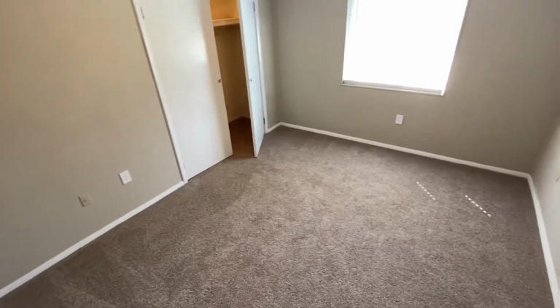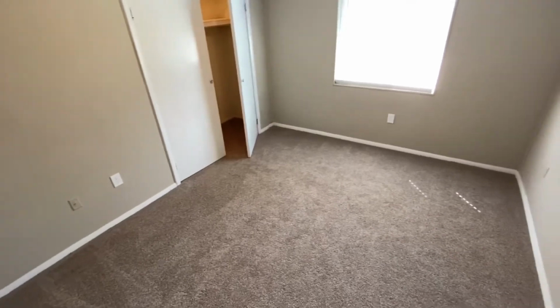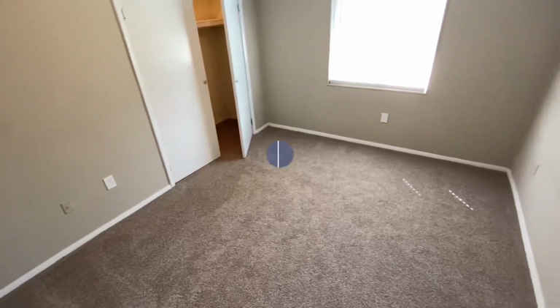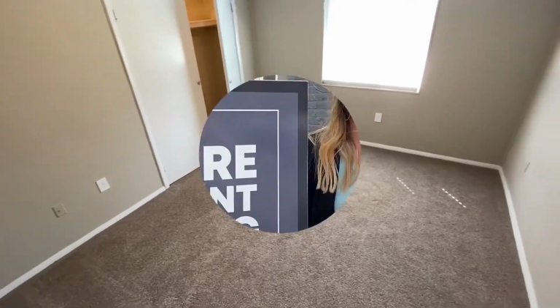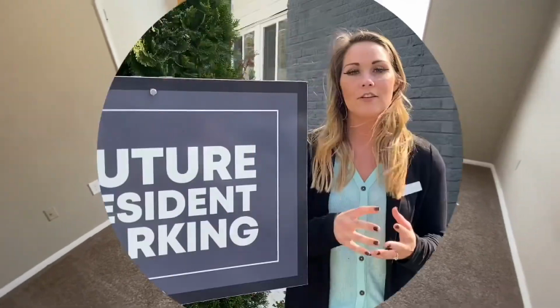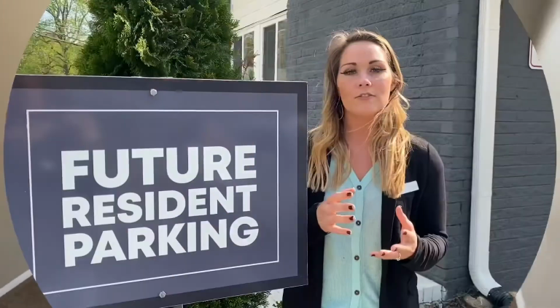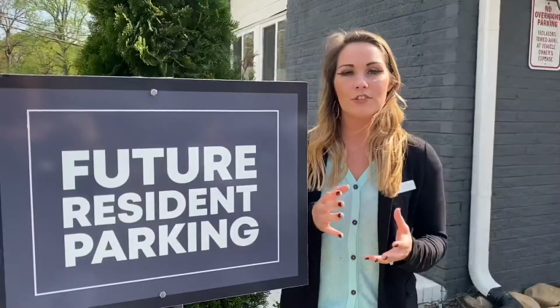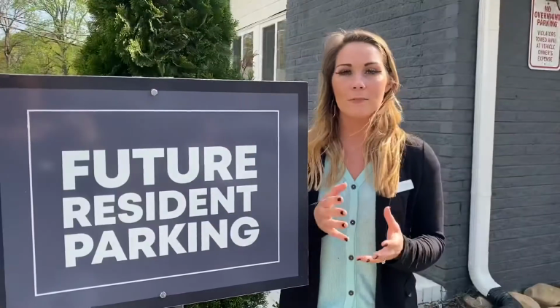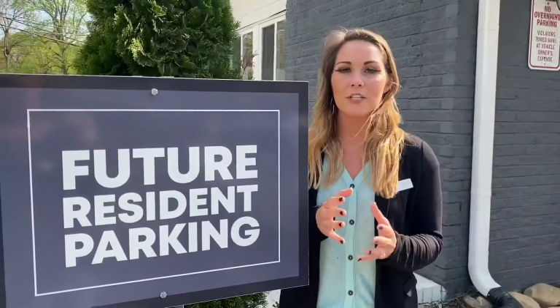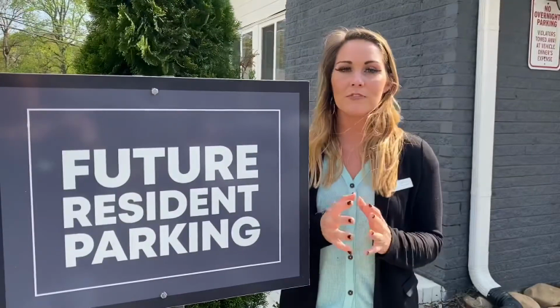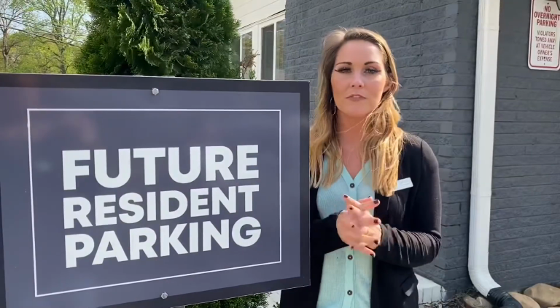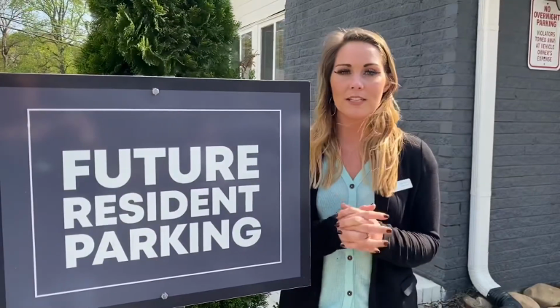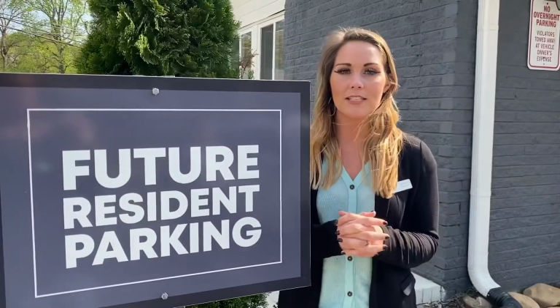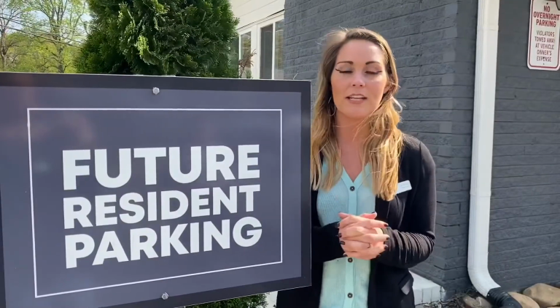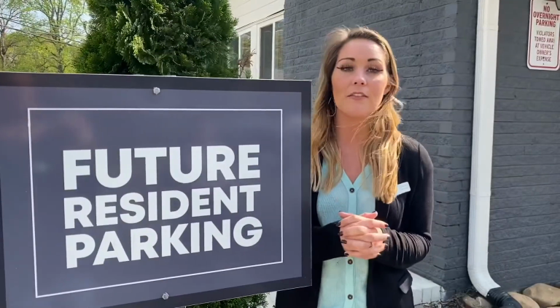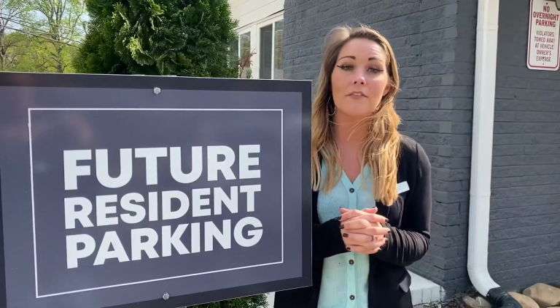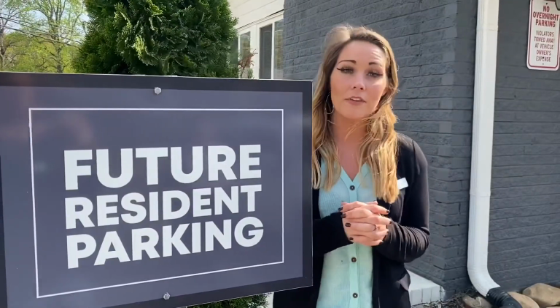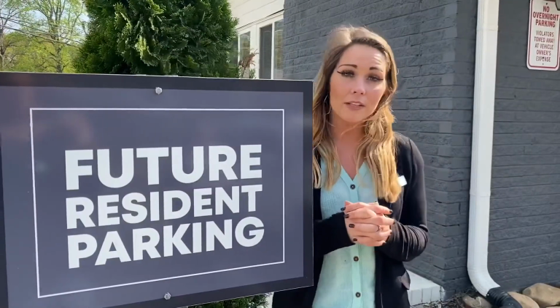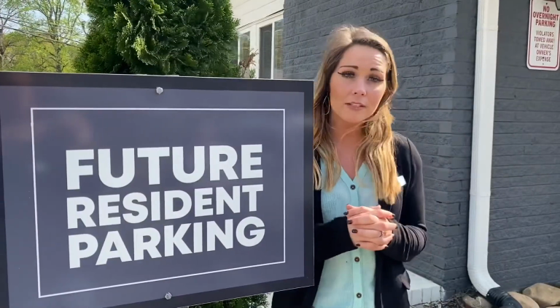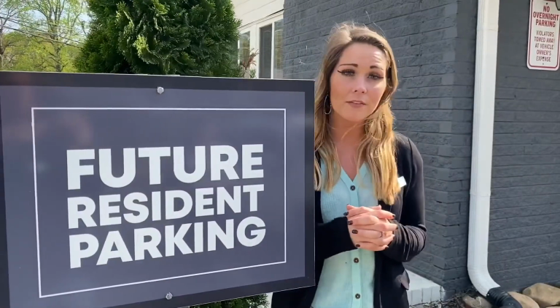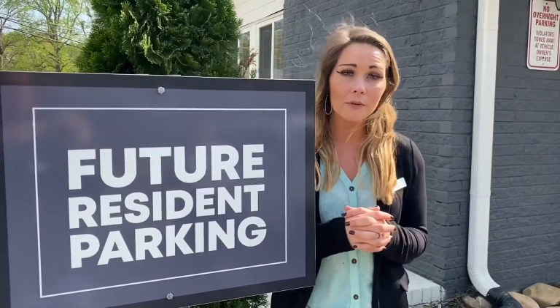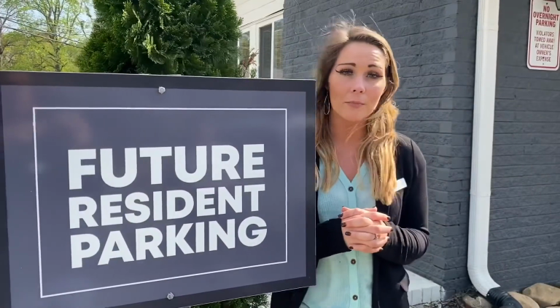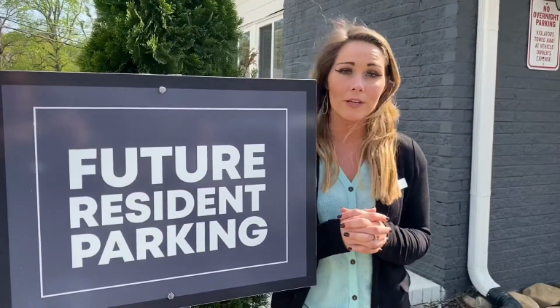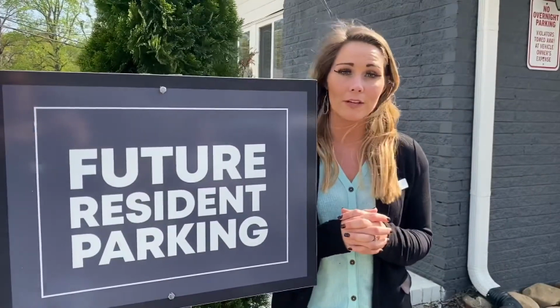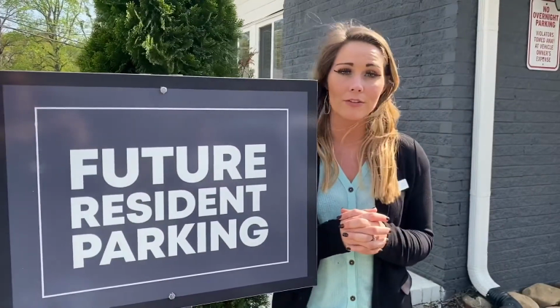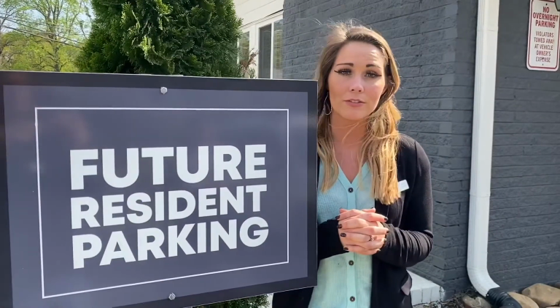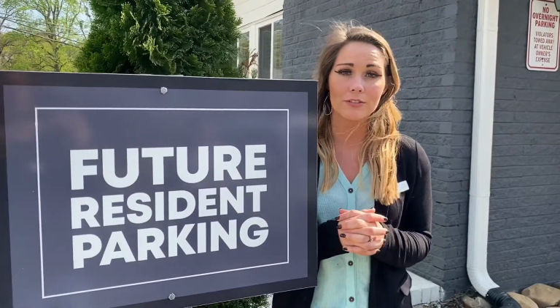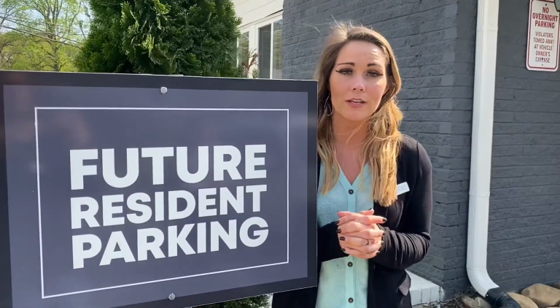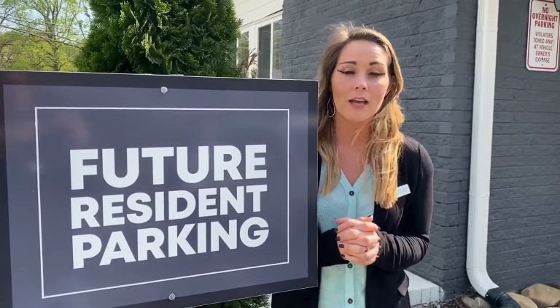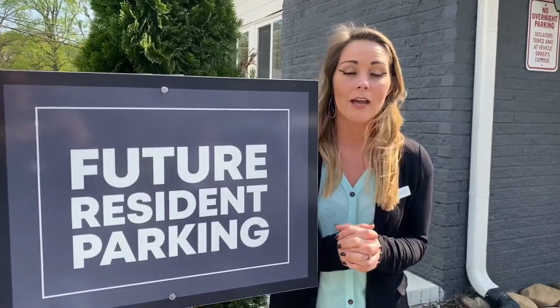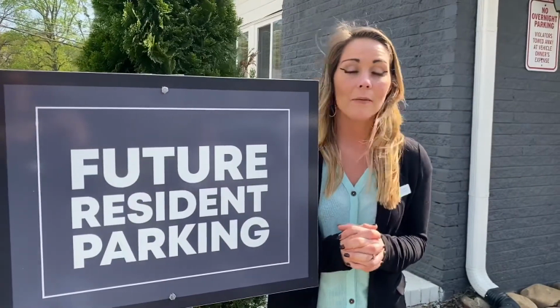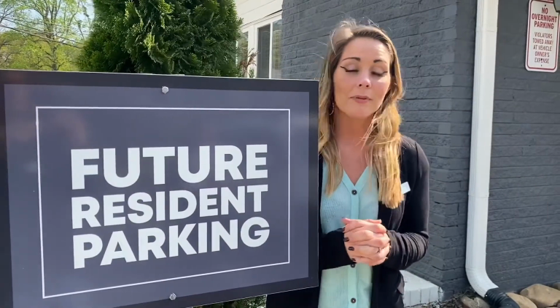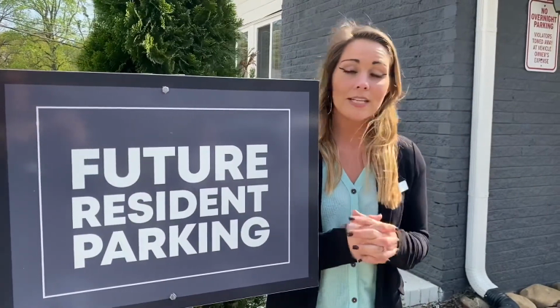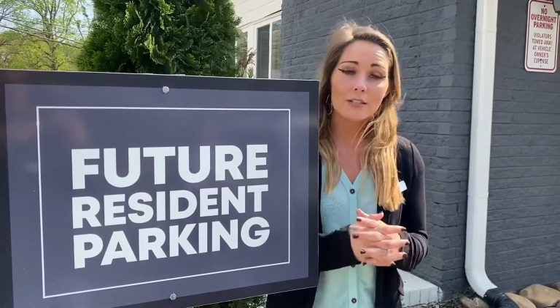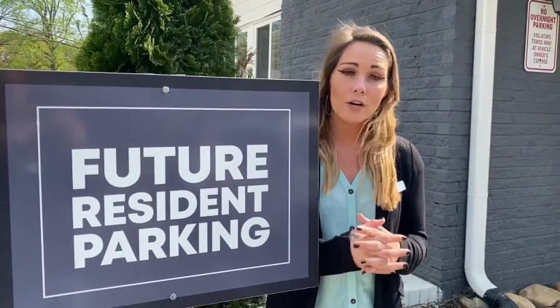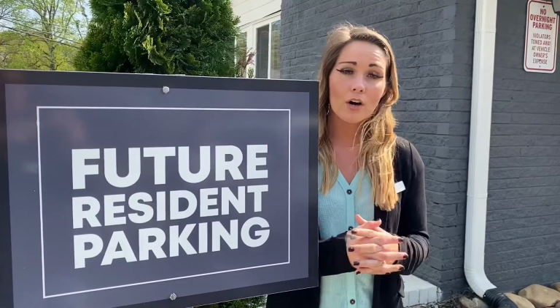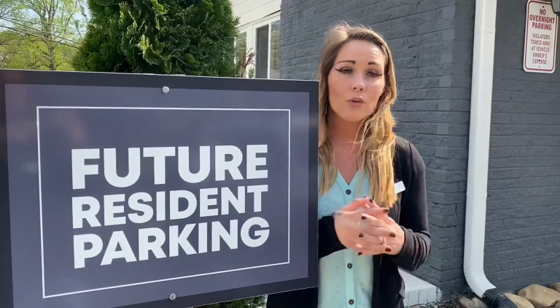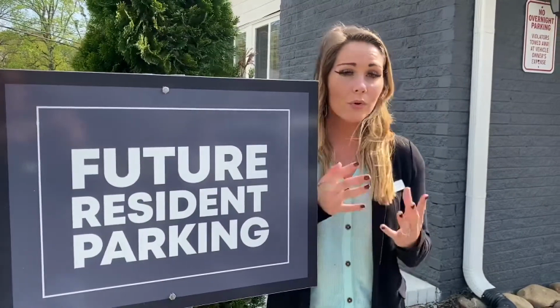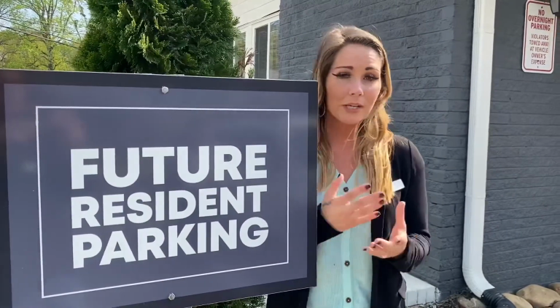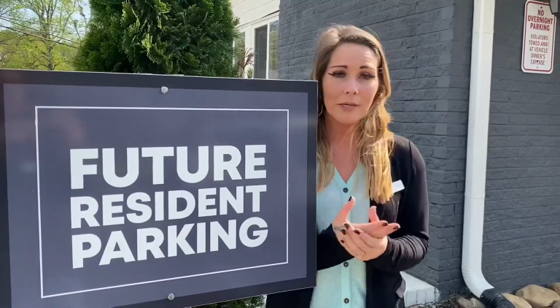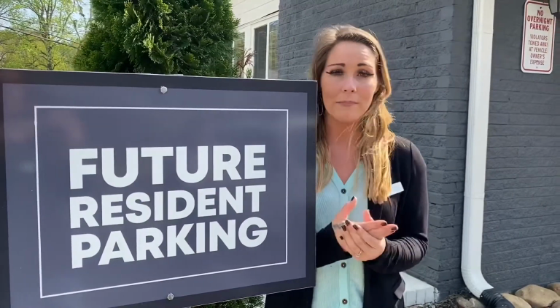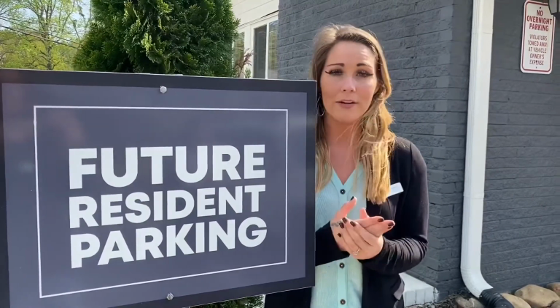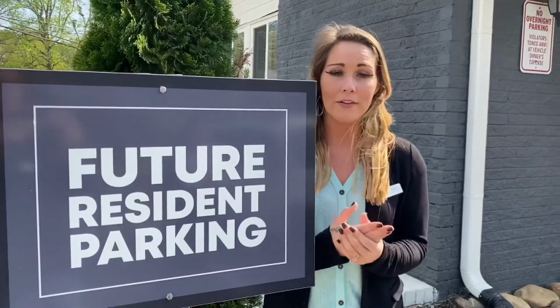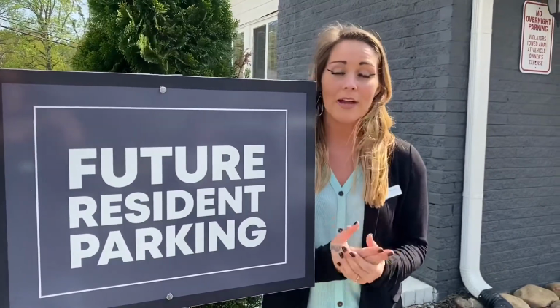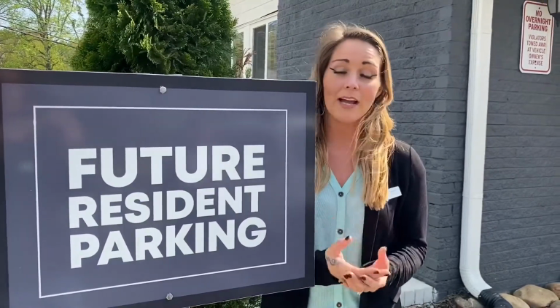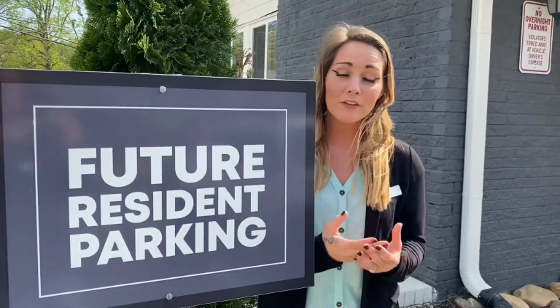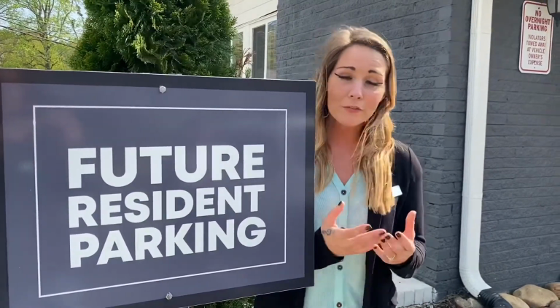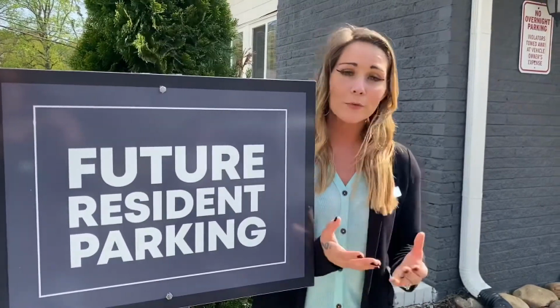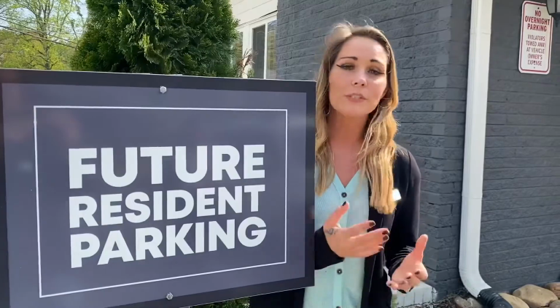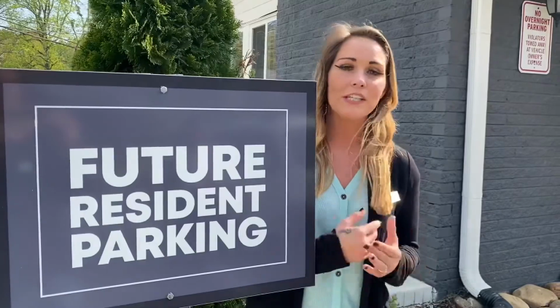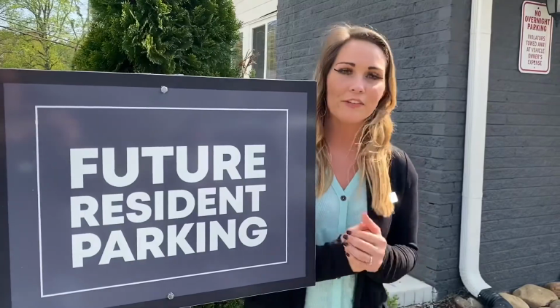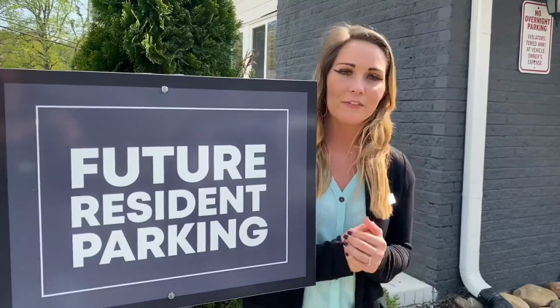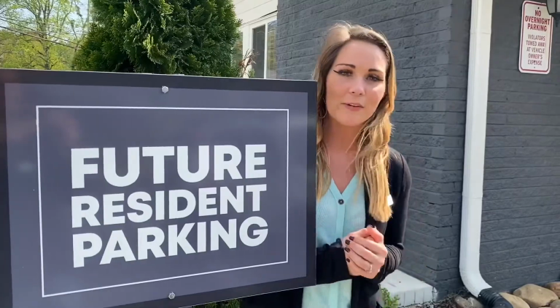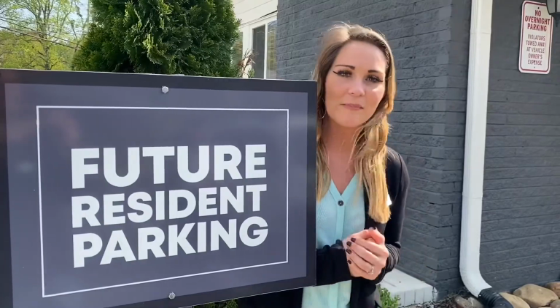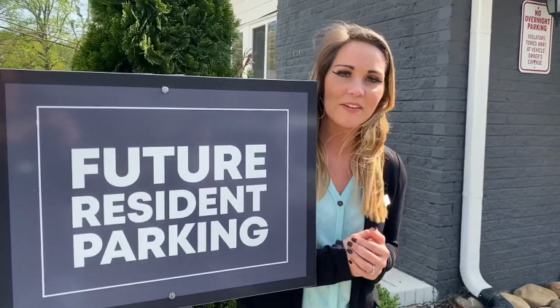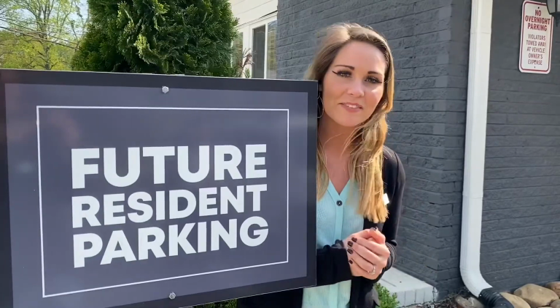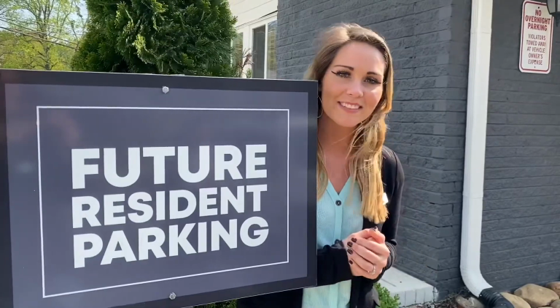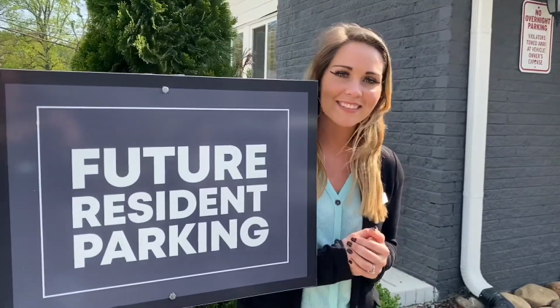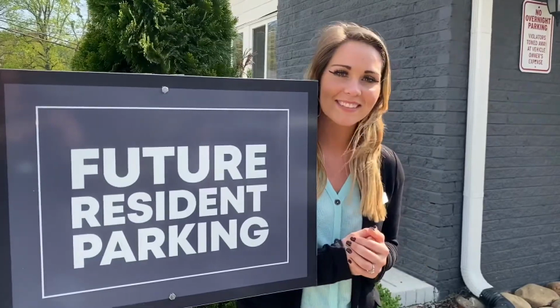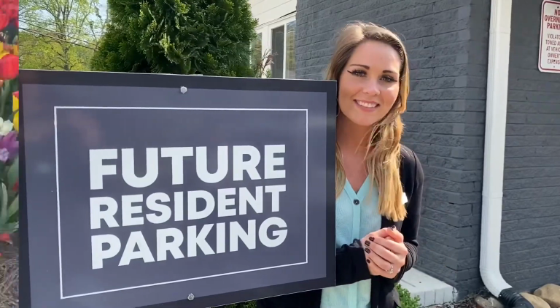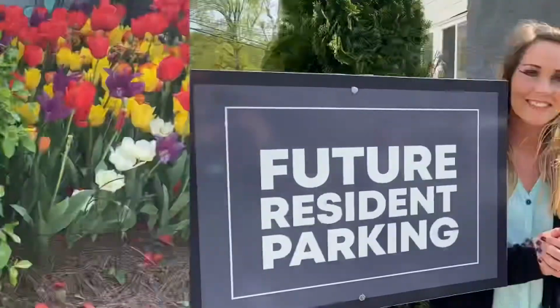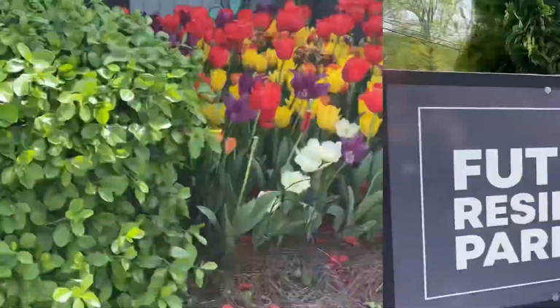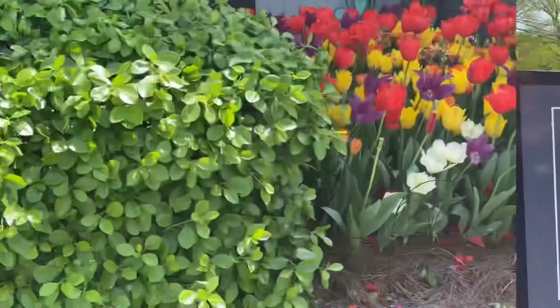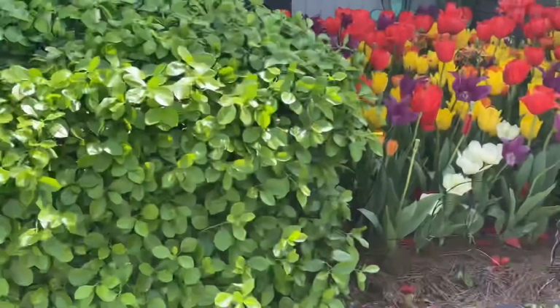Thank you so much for visiting the Villas of Embry Hills. Please call or email. I look forward to hearing from you.